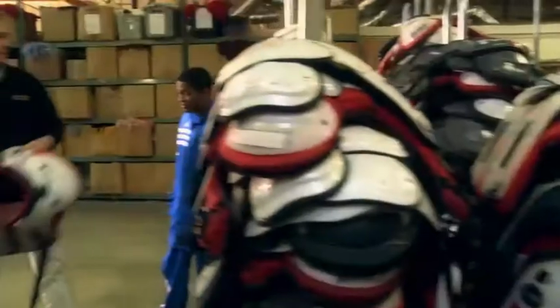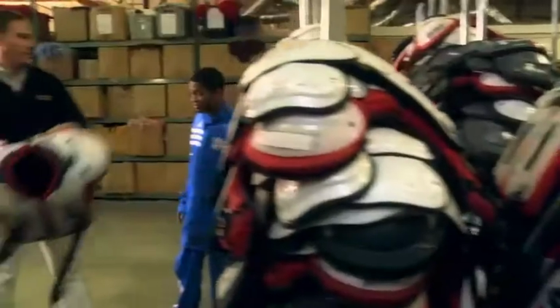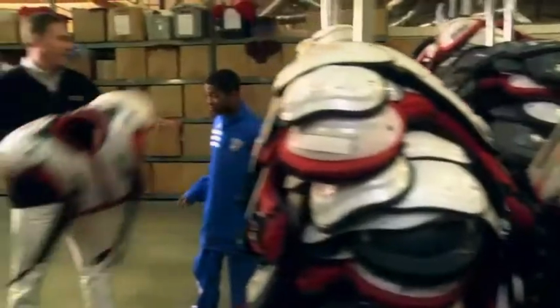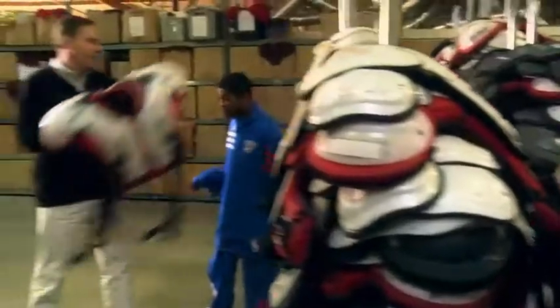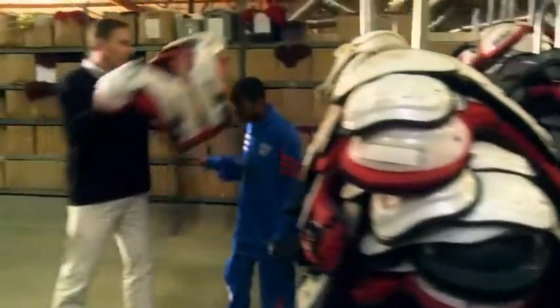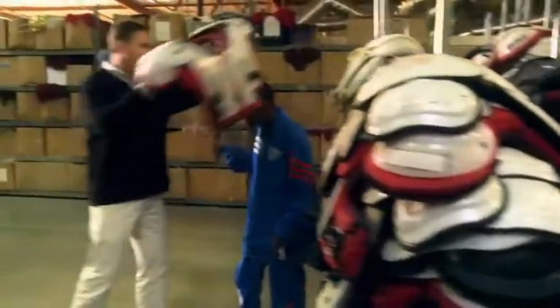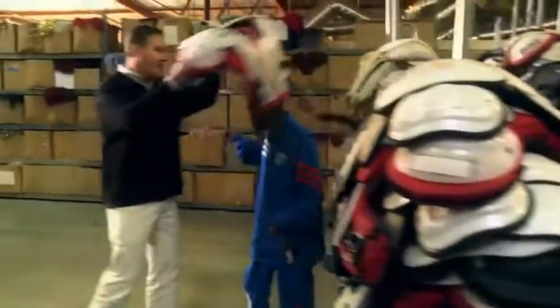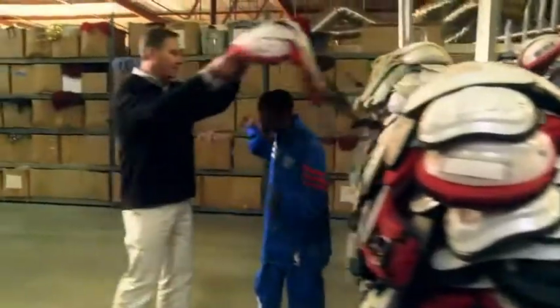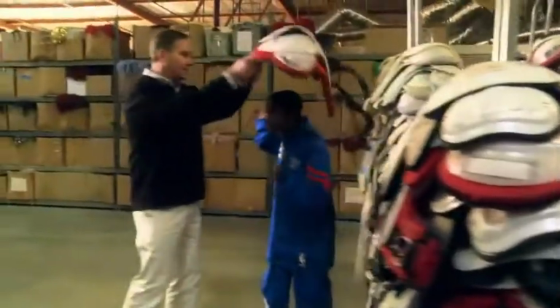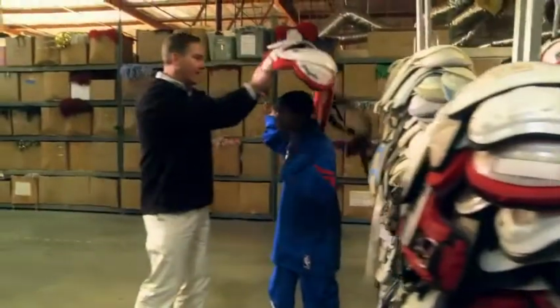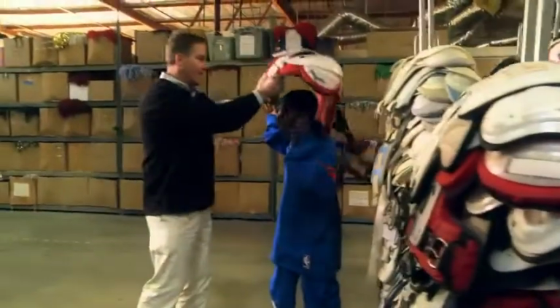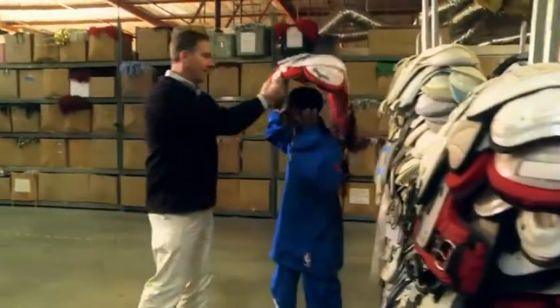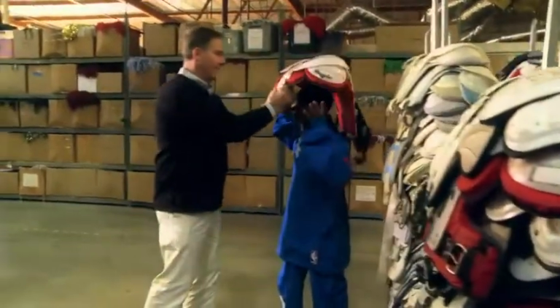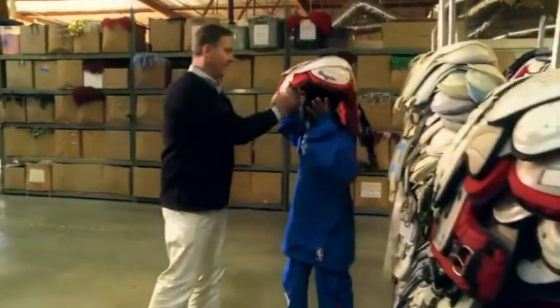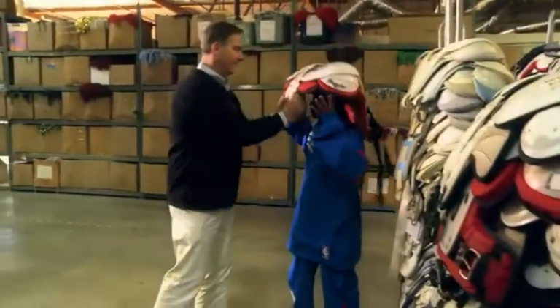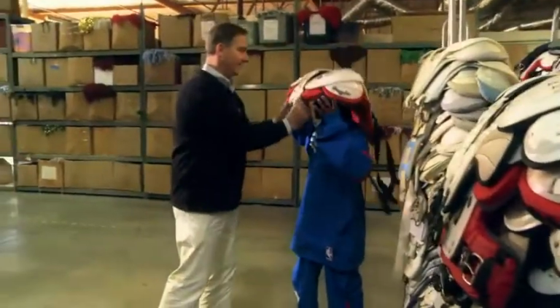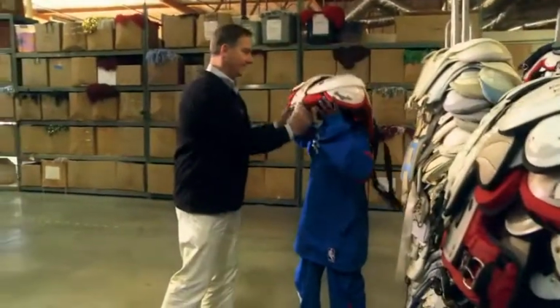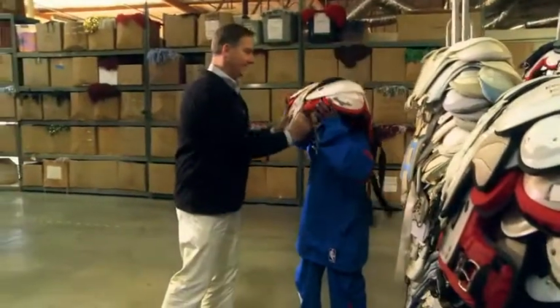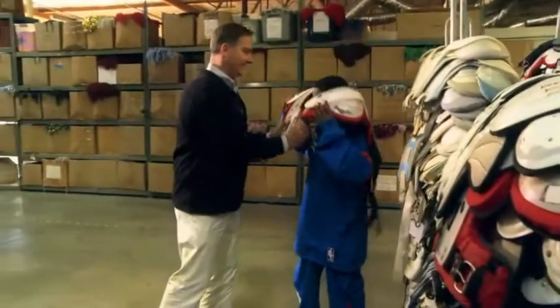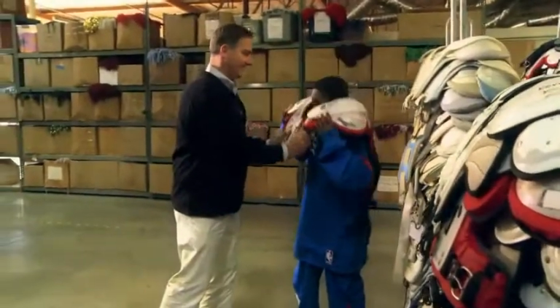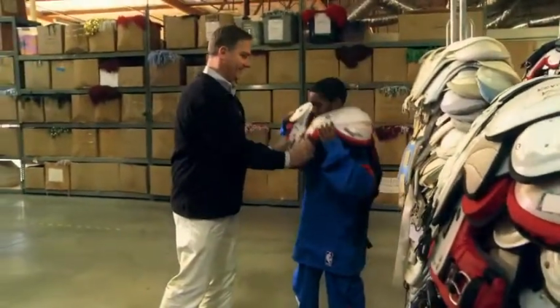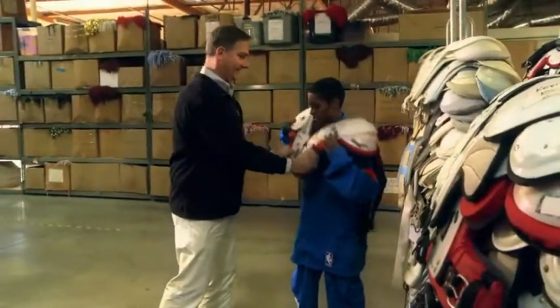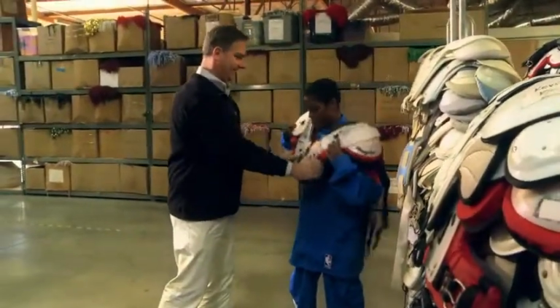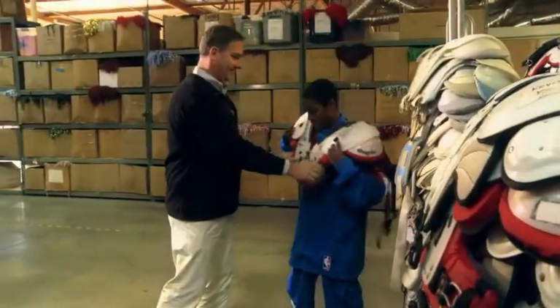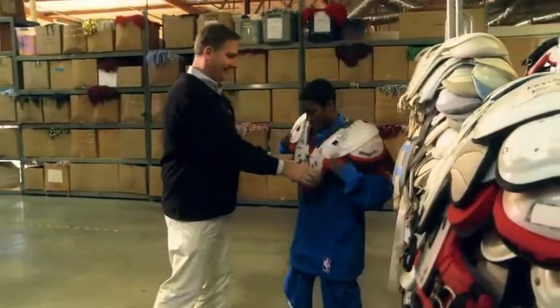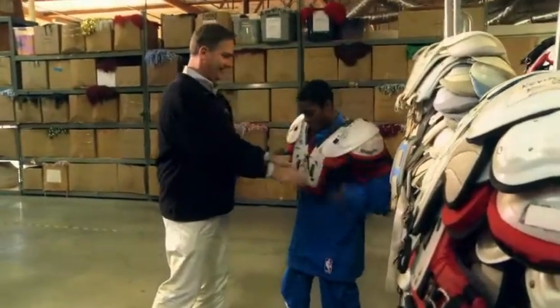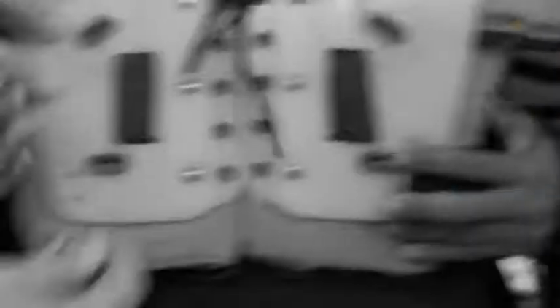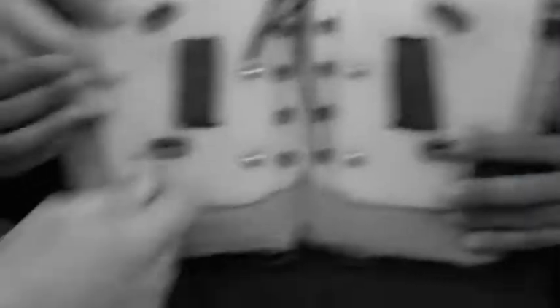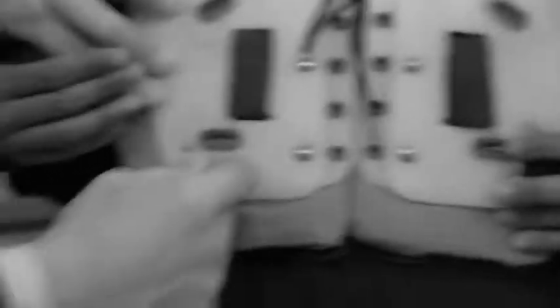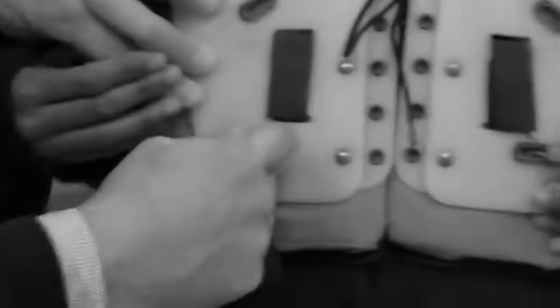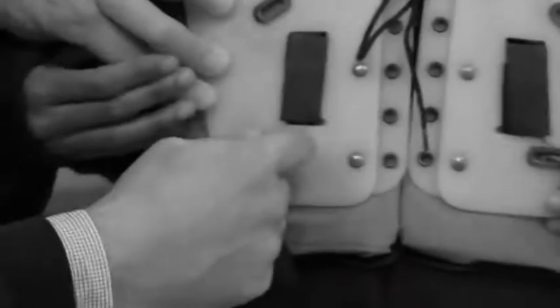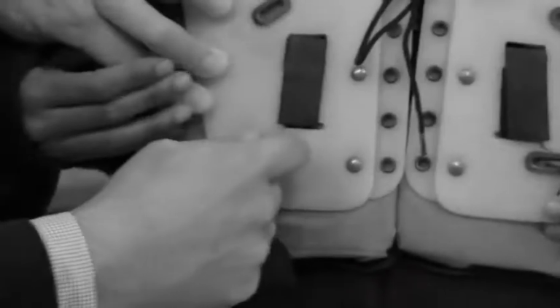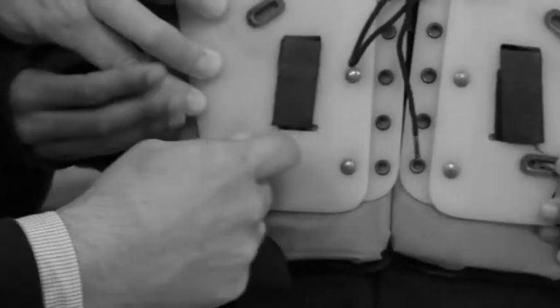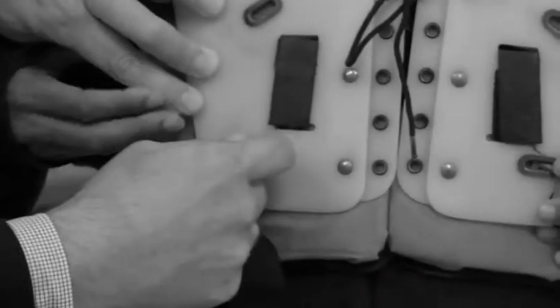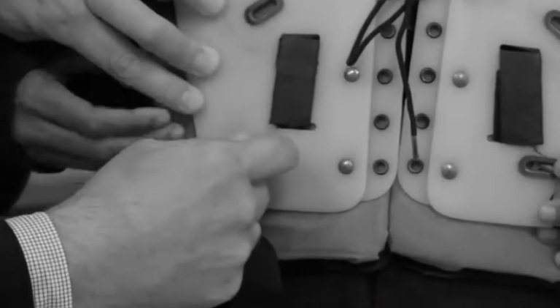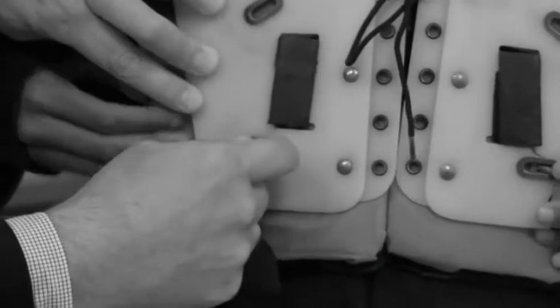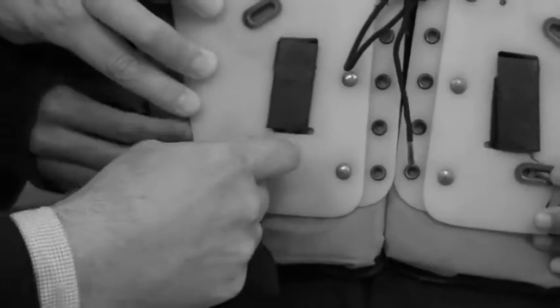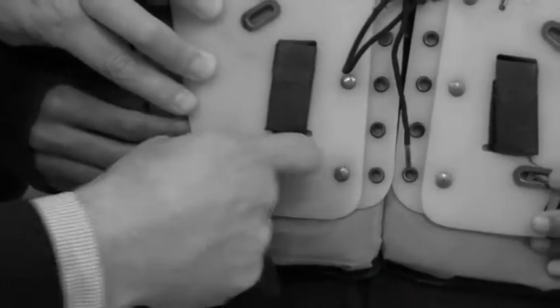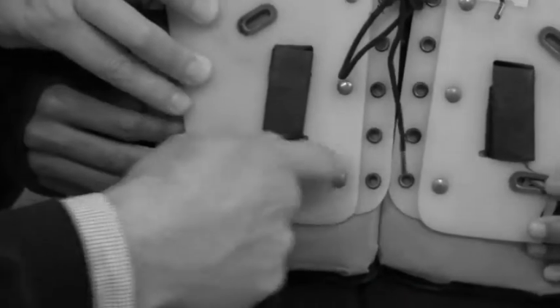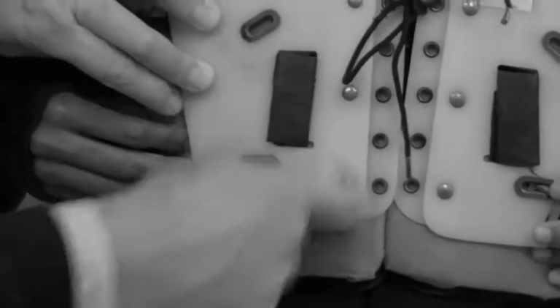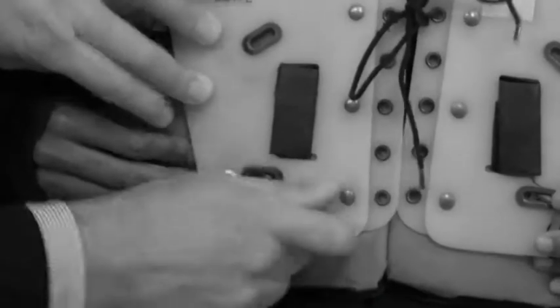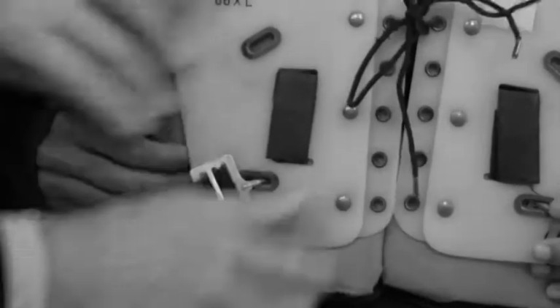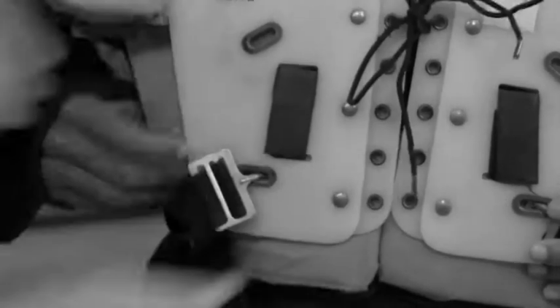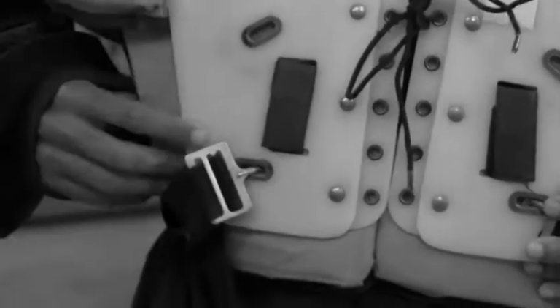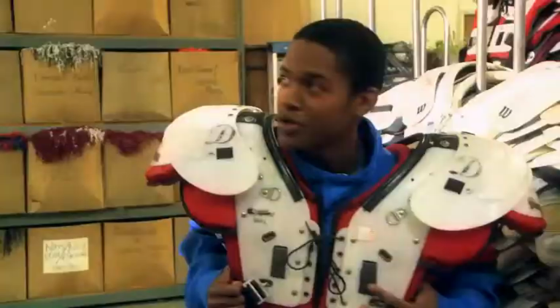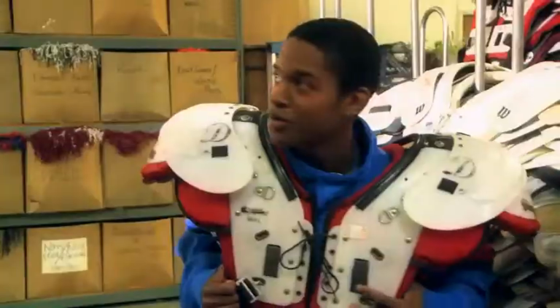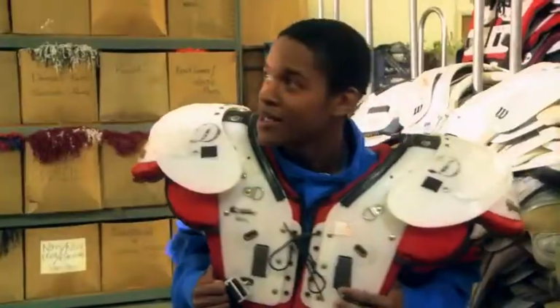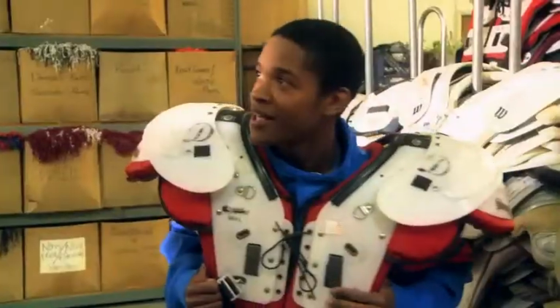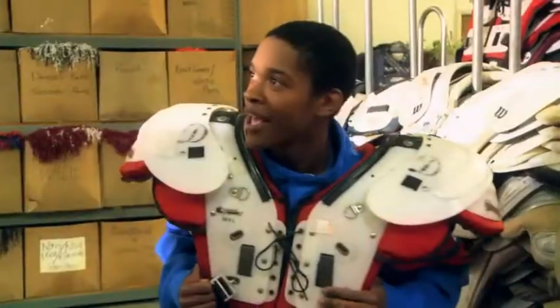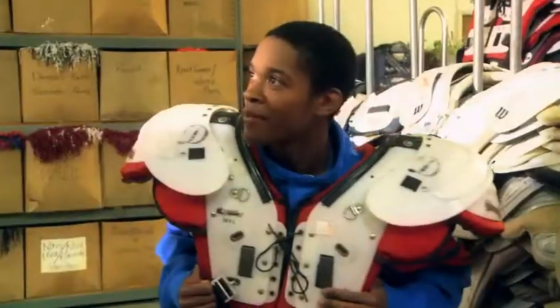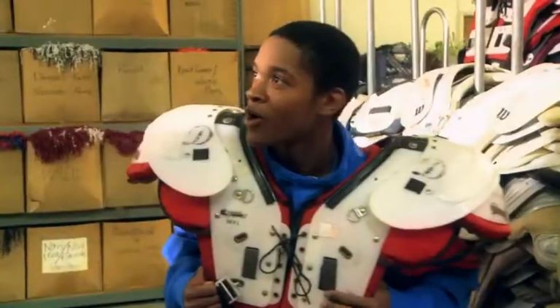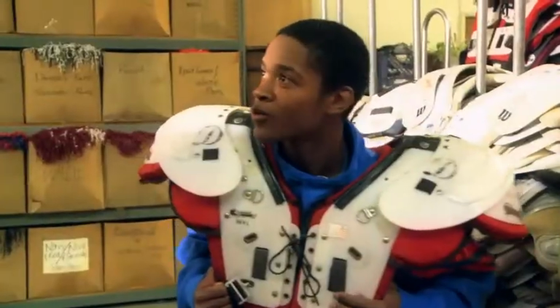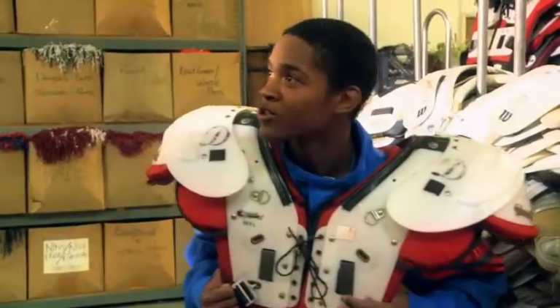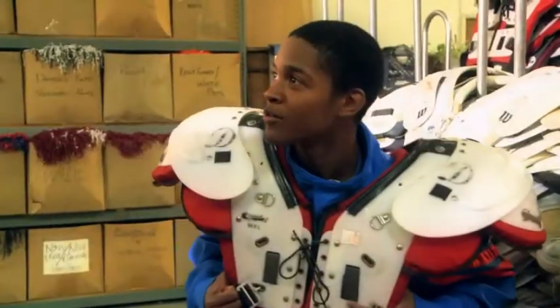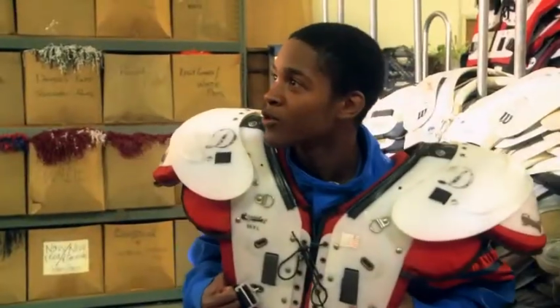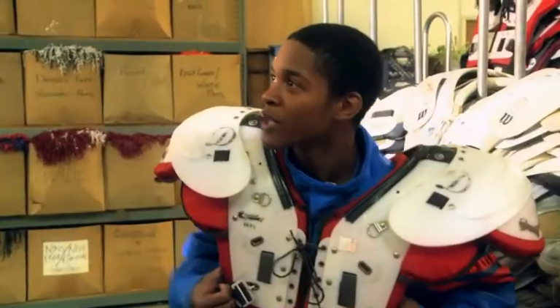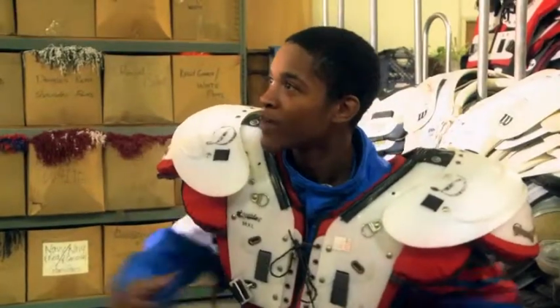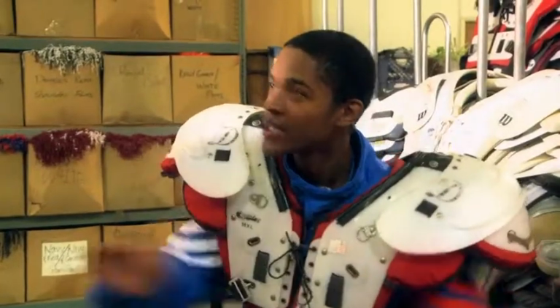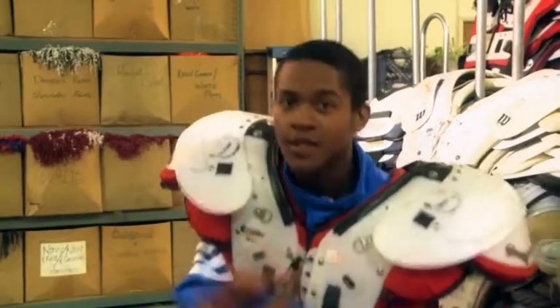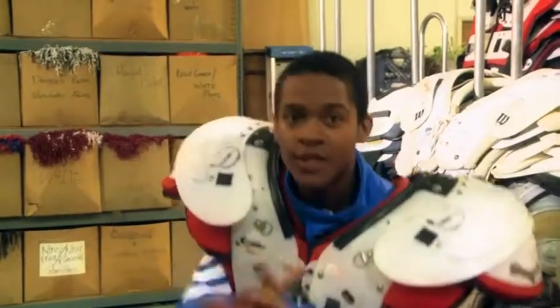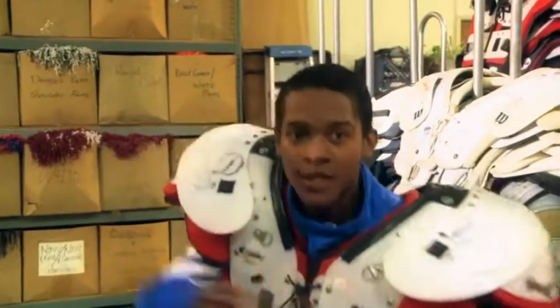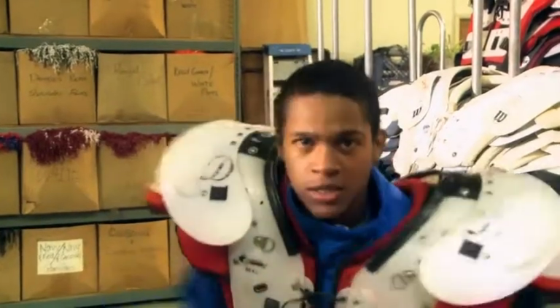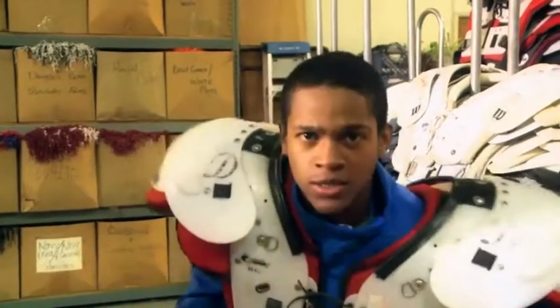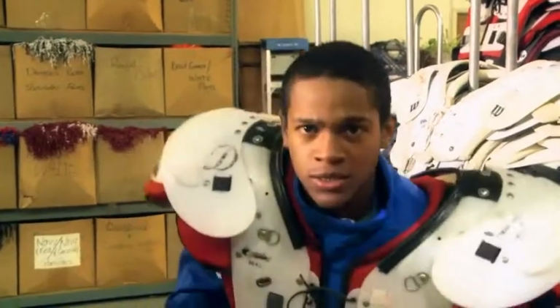Here you go, try these on. Oh man, I'm ready. Put me in the game, coach. Come on, I'm ready. Boom.